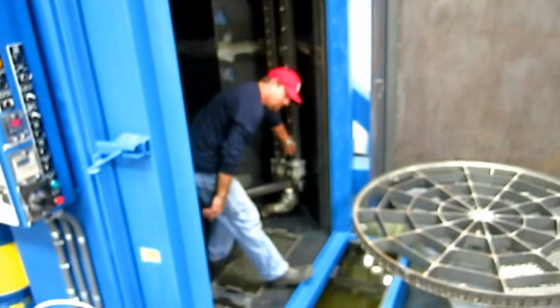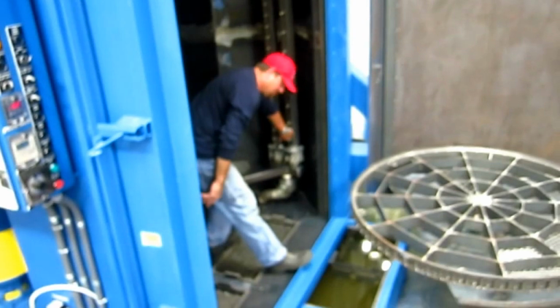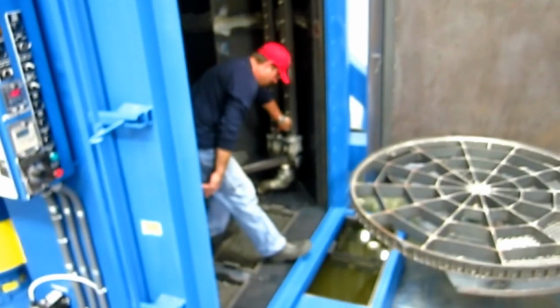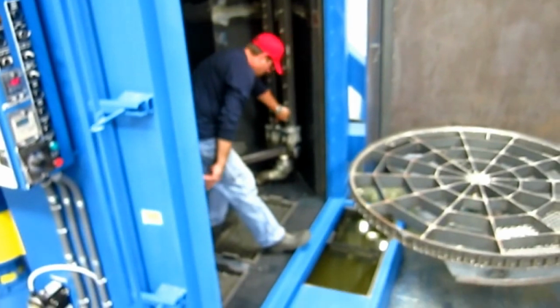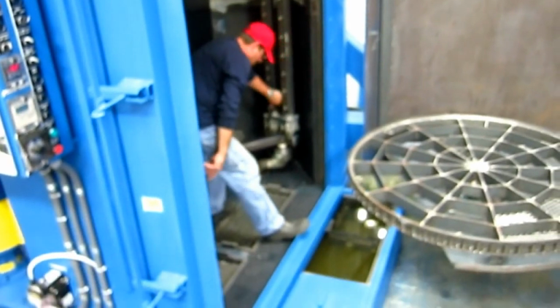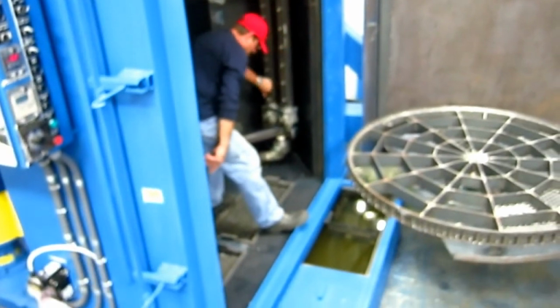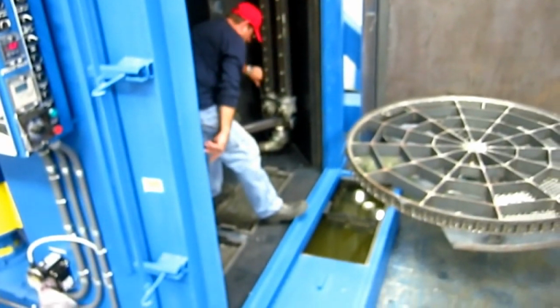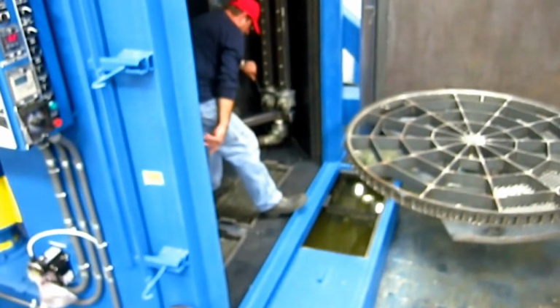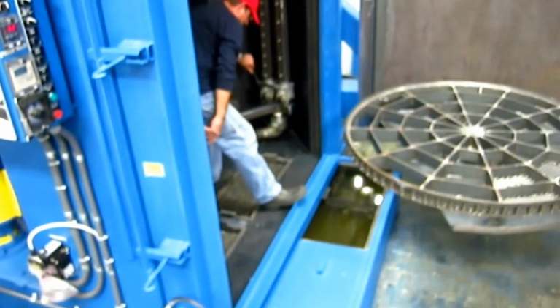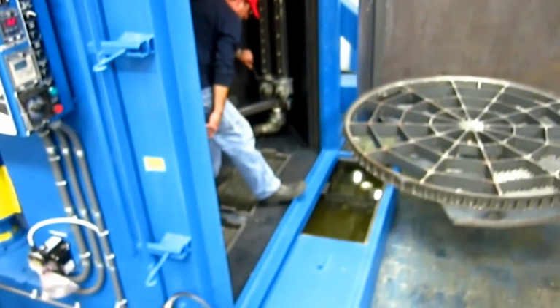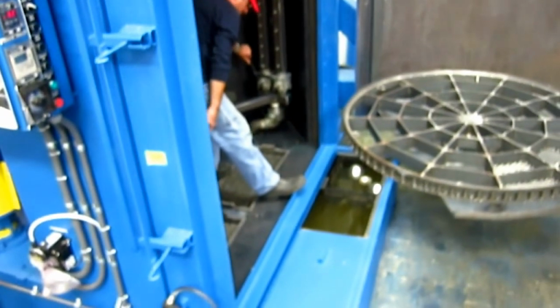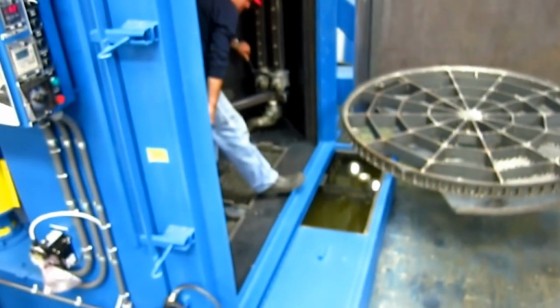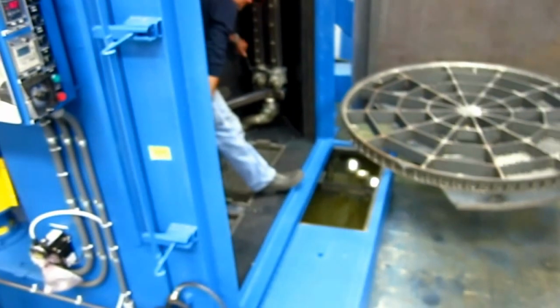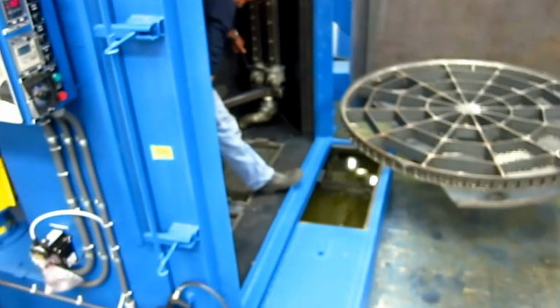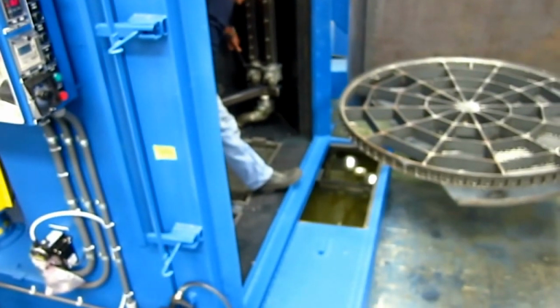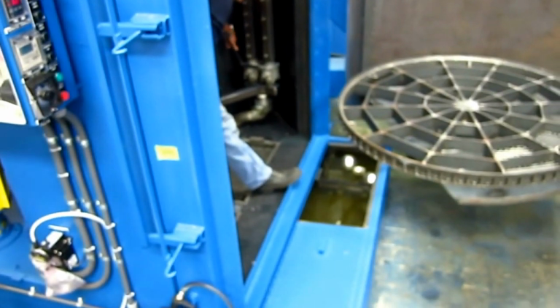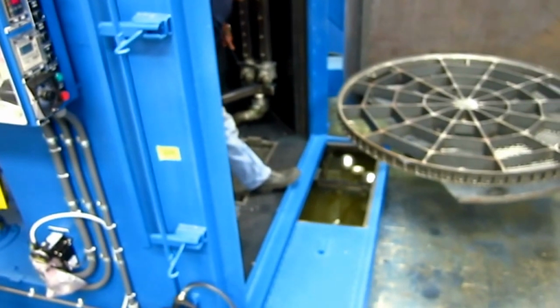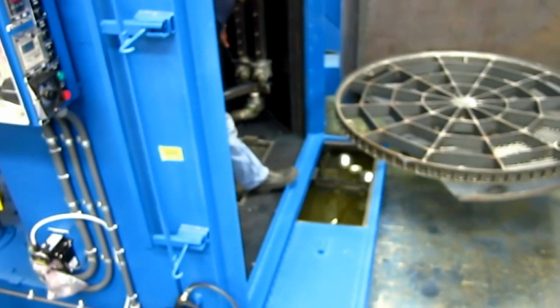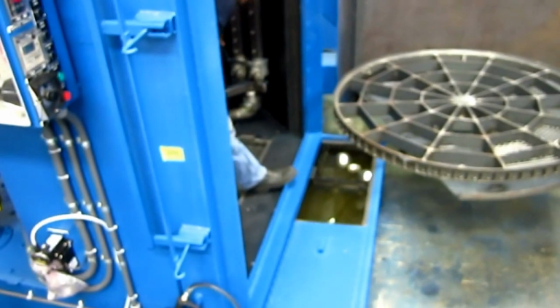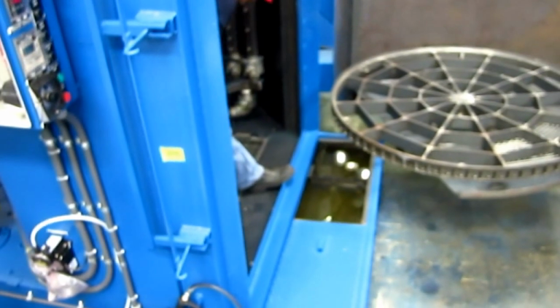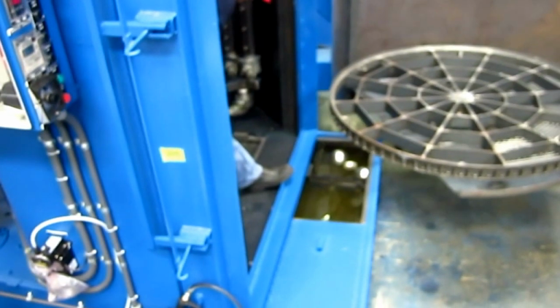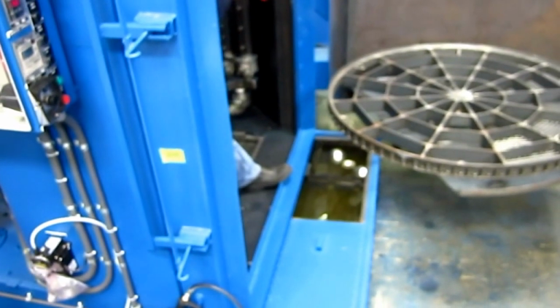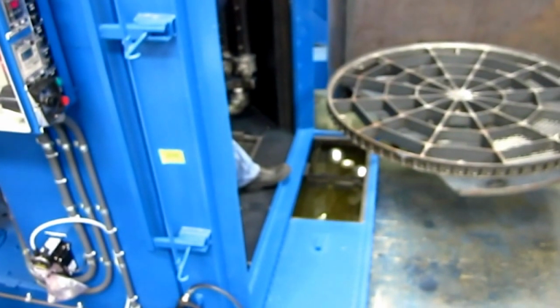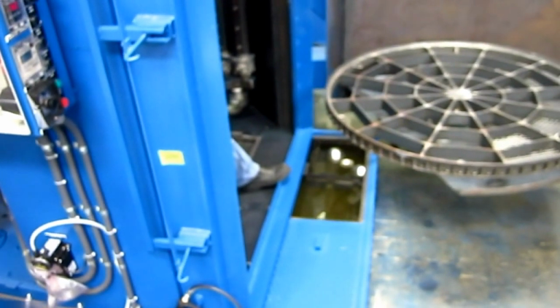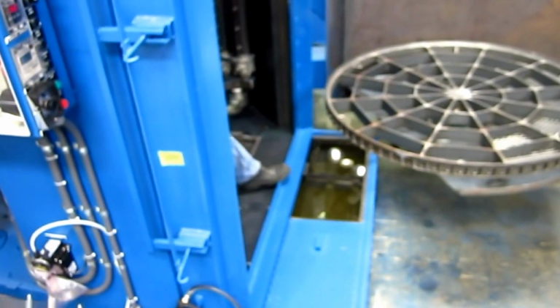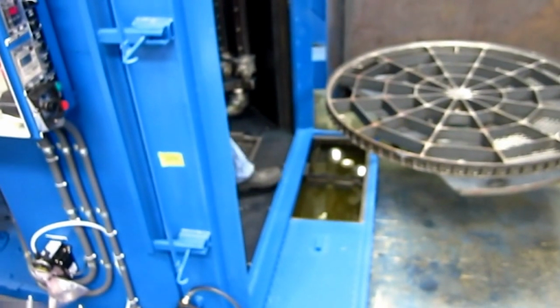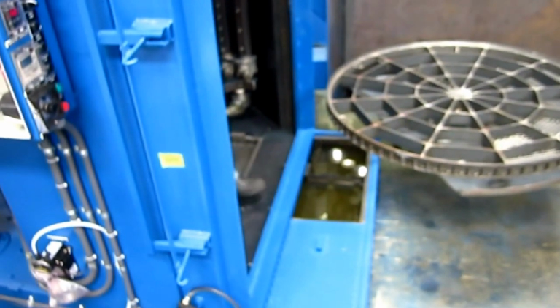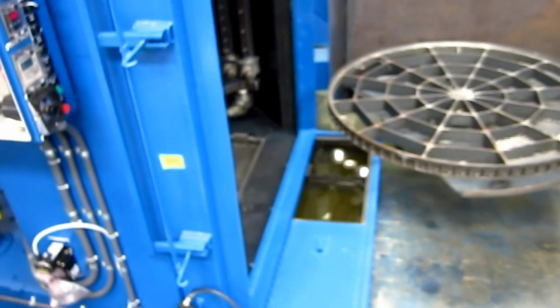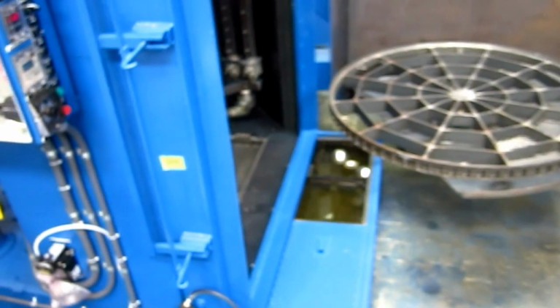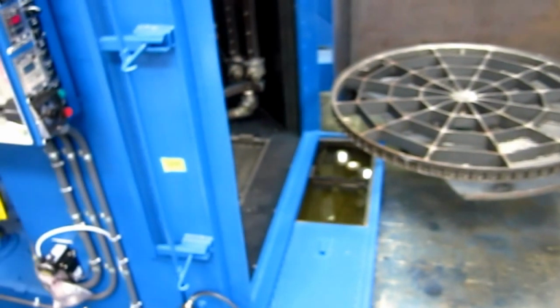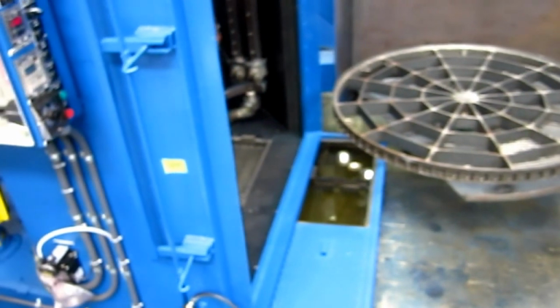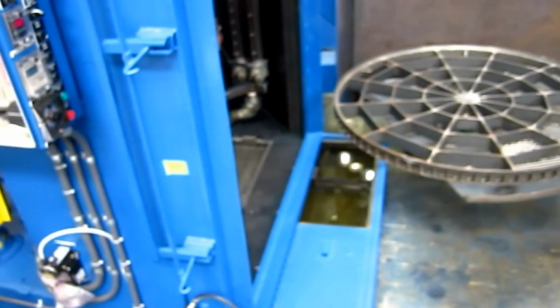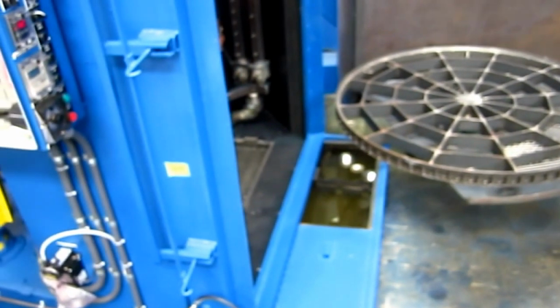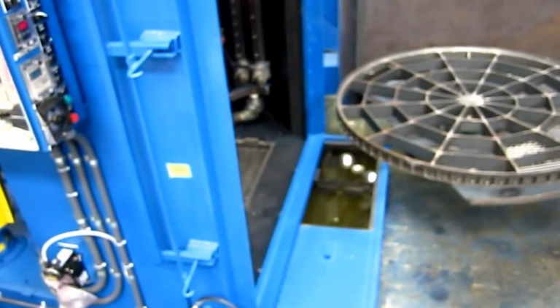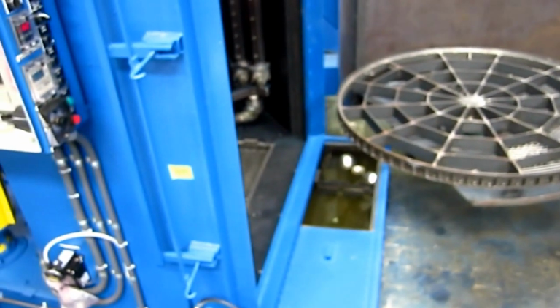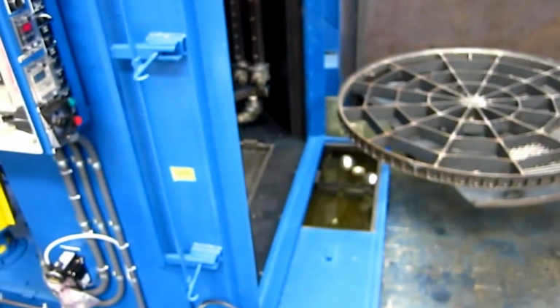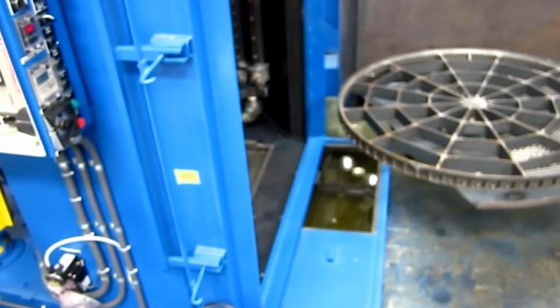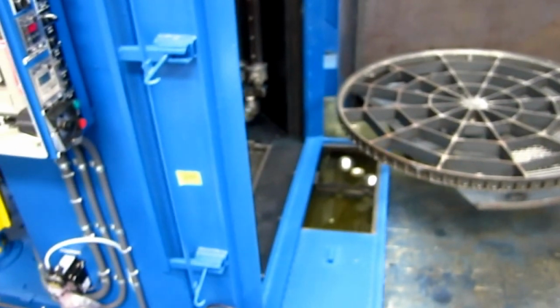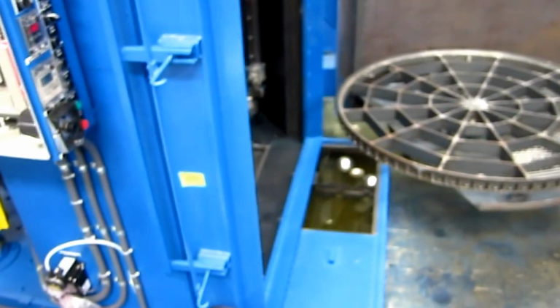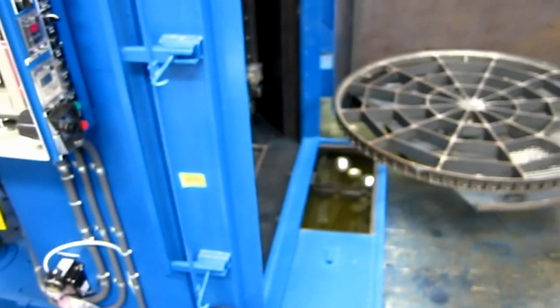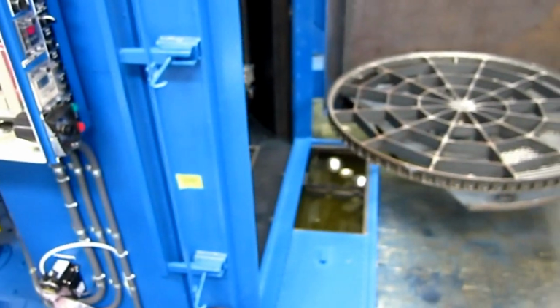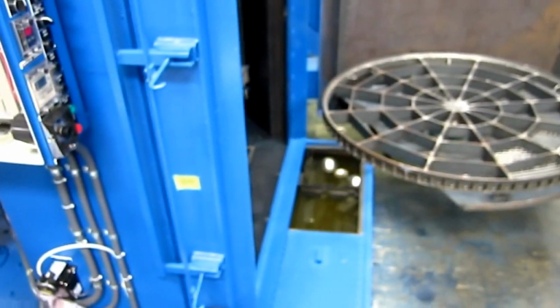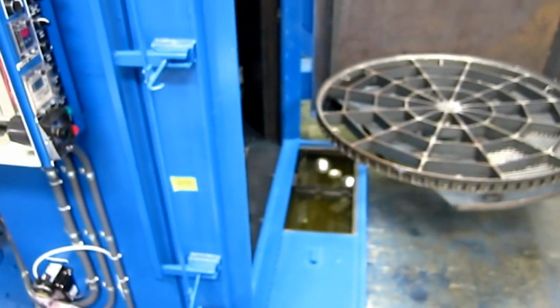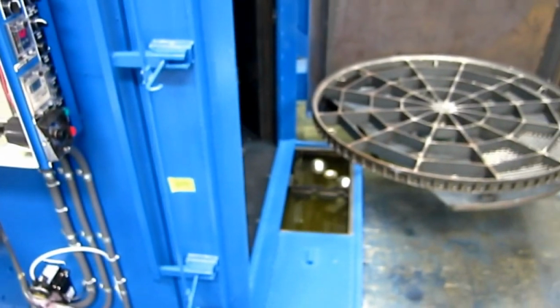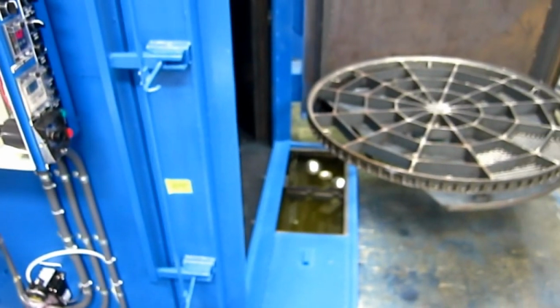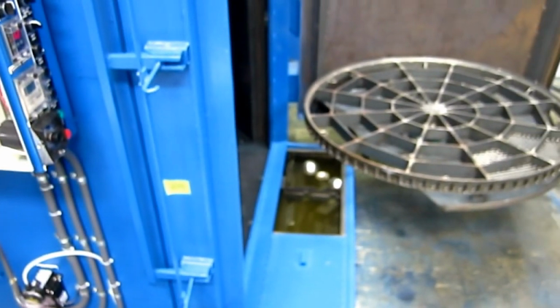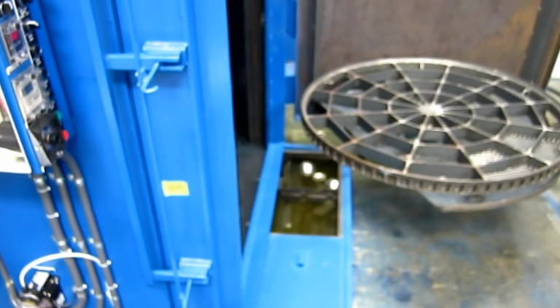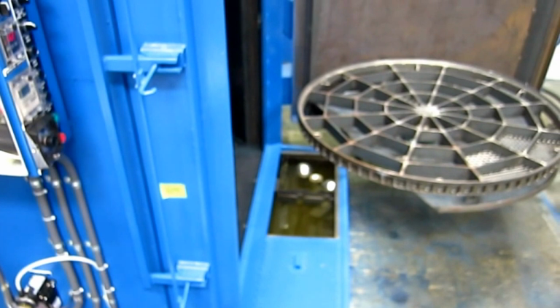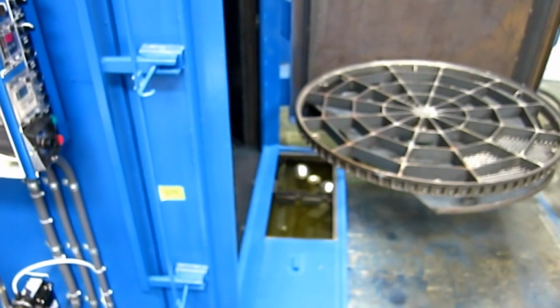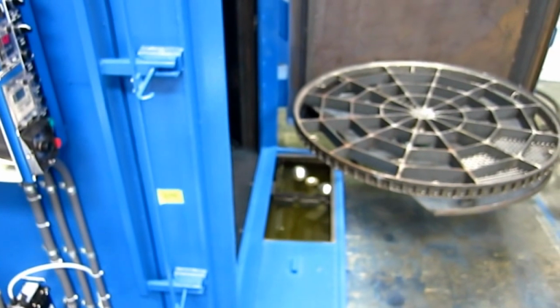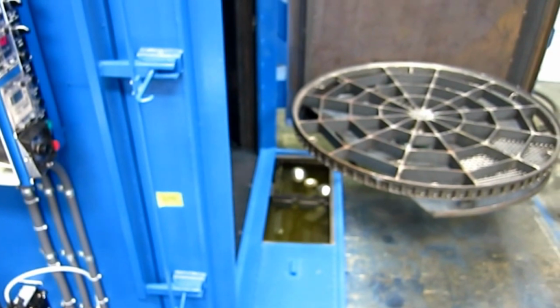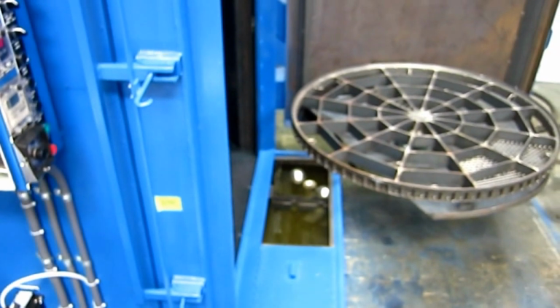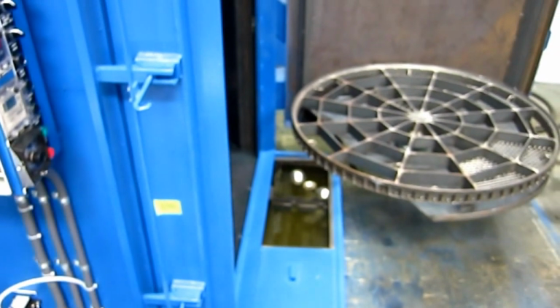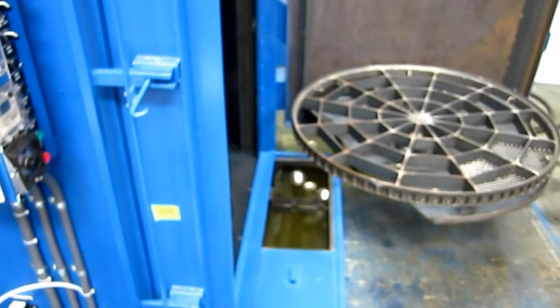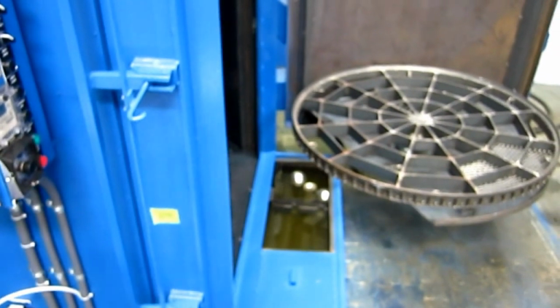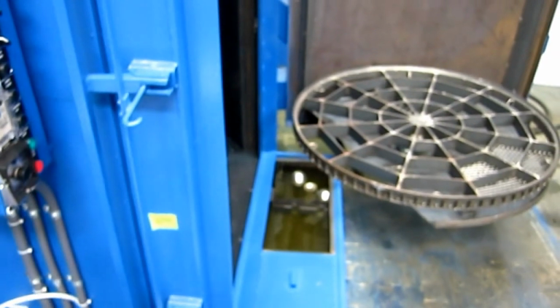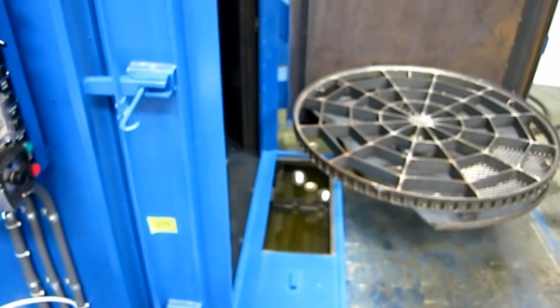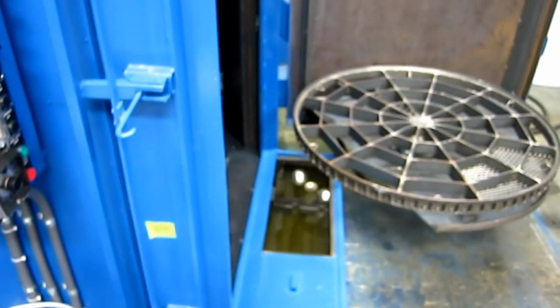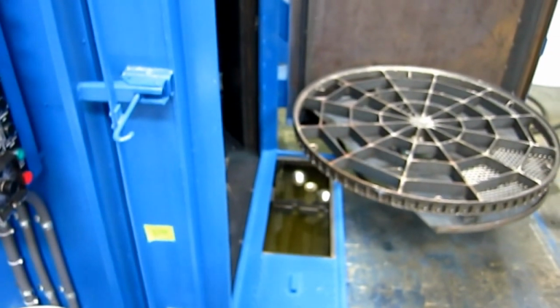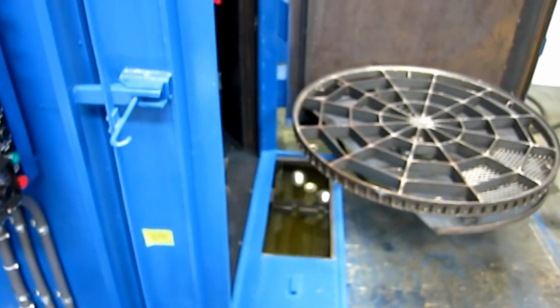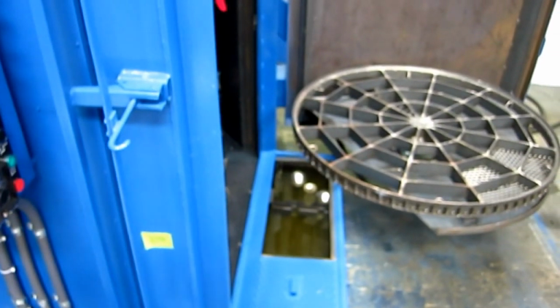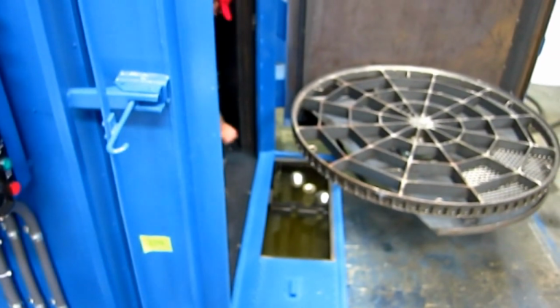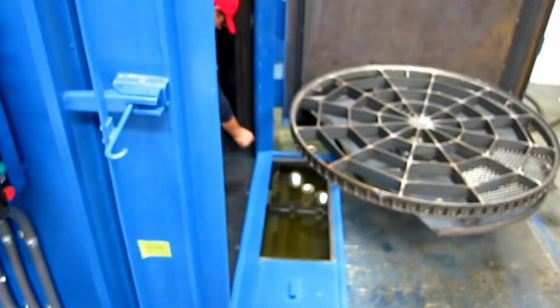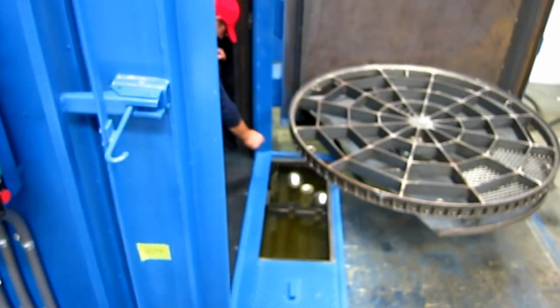This is the reservoir cover — it's normally covered up. We have it open to be able to show the coalescing system.